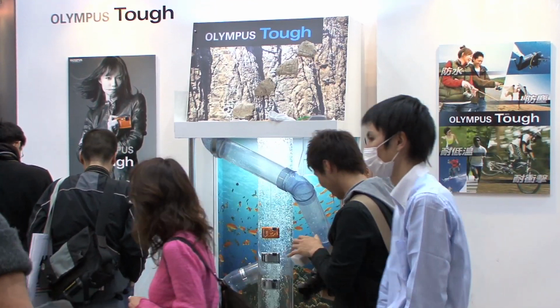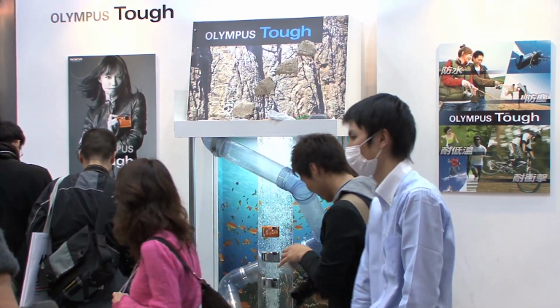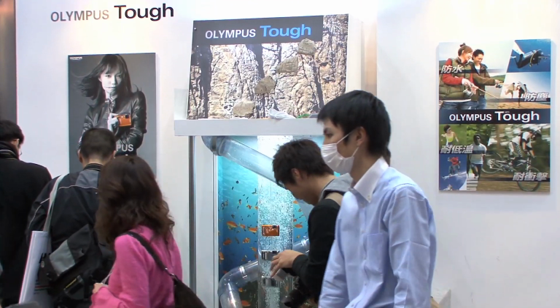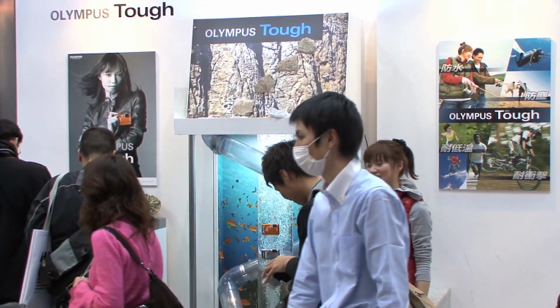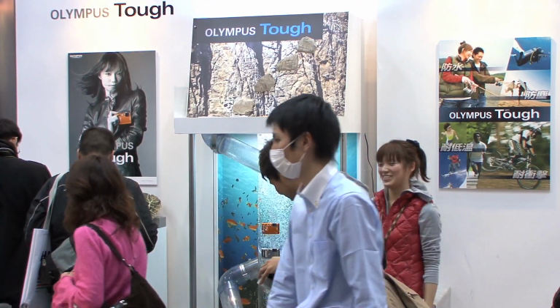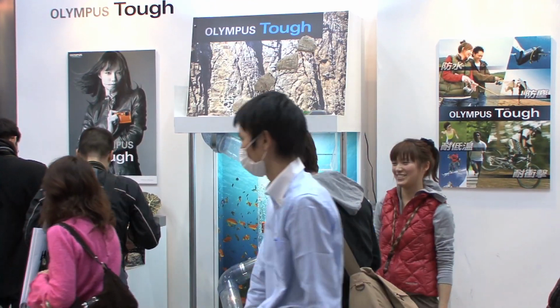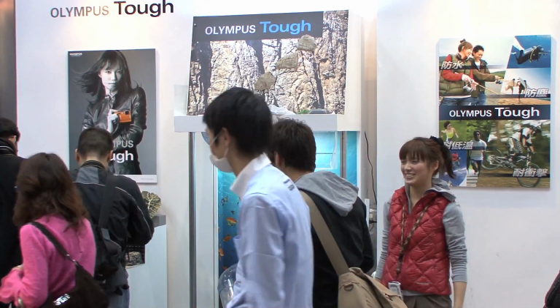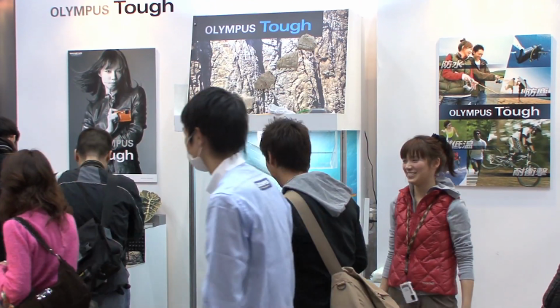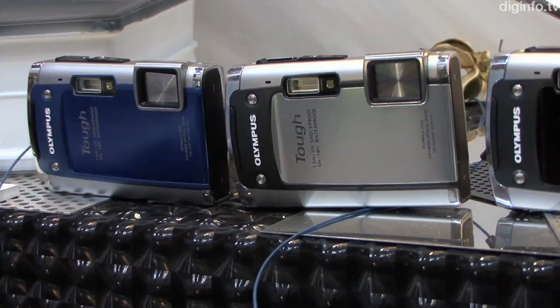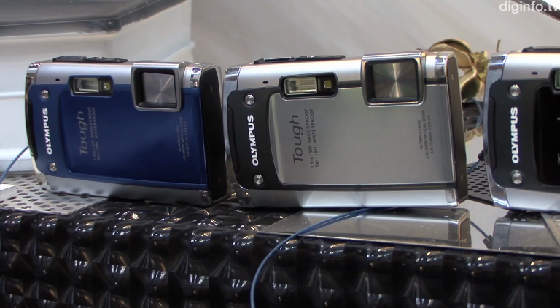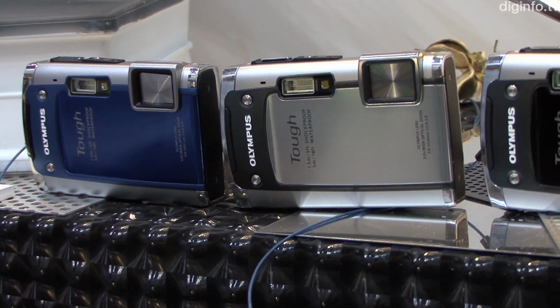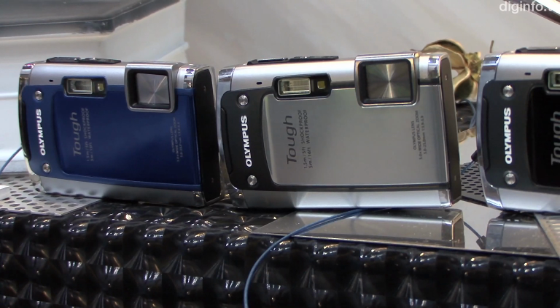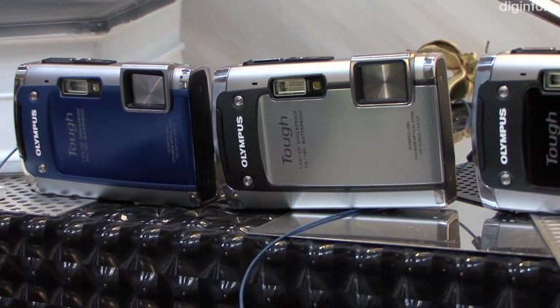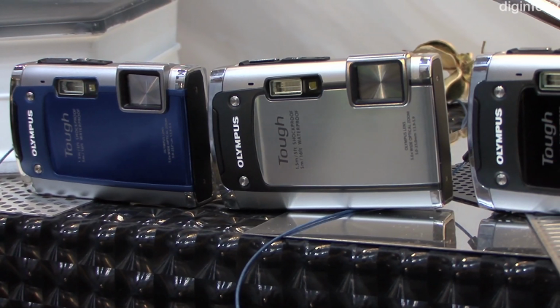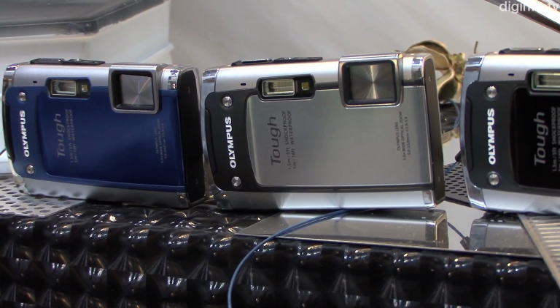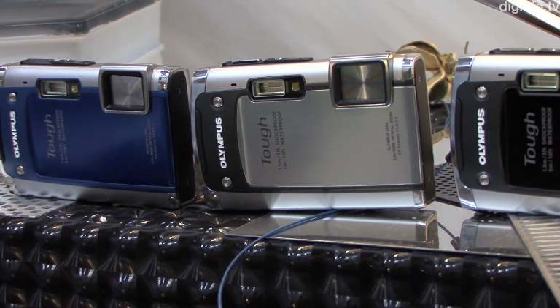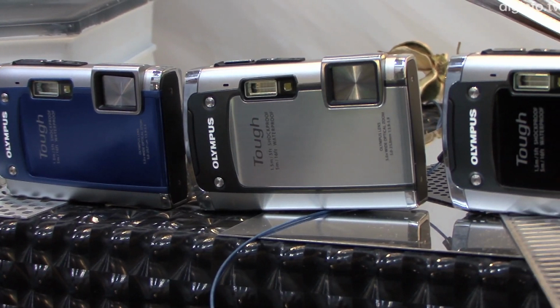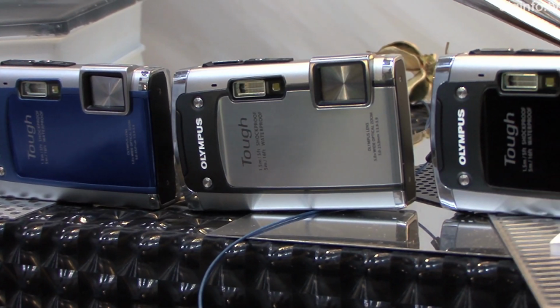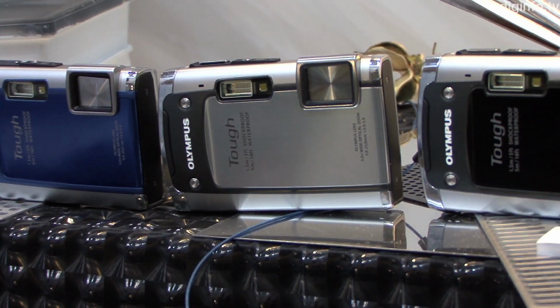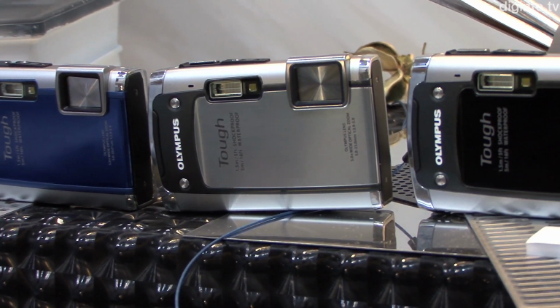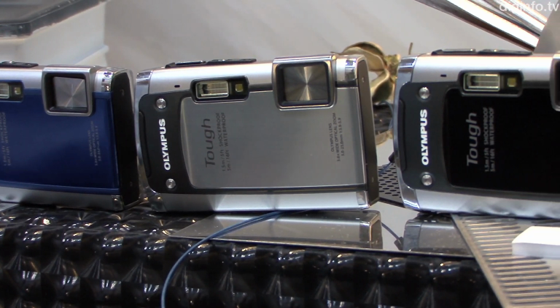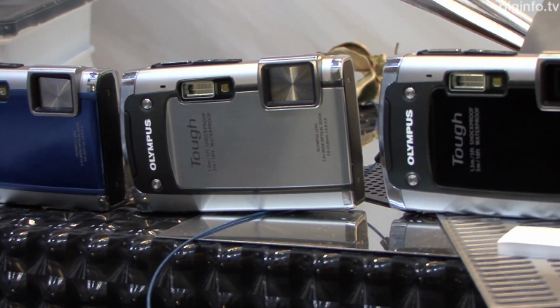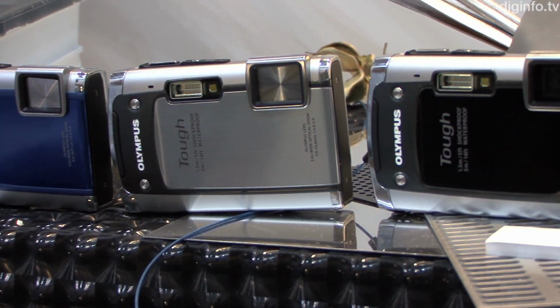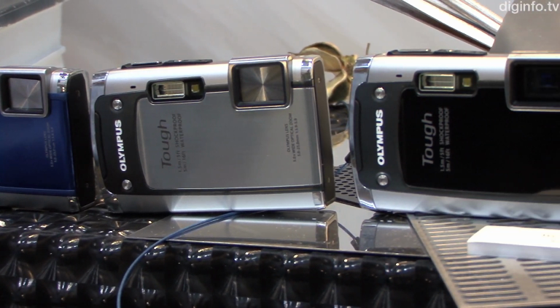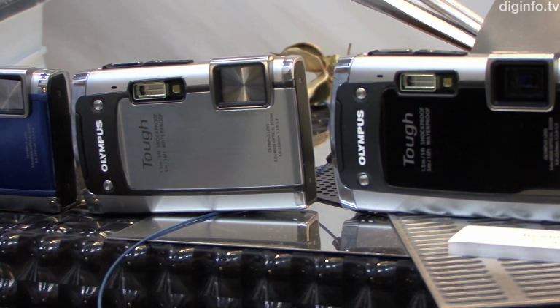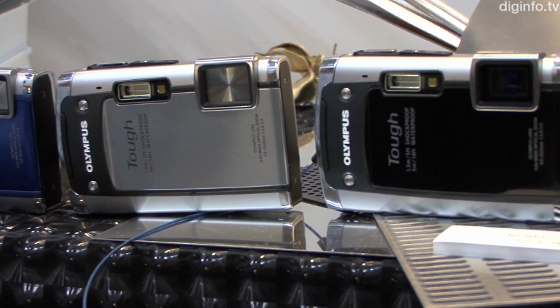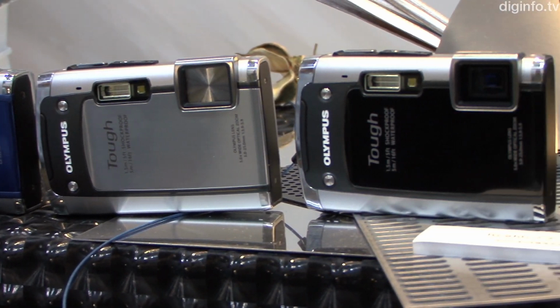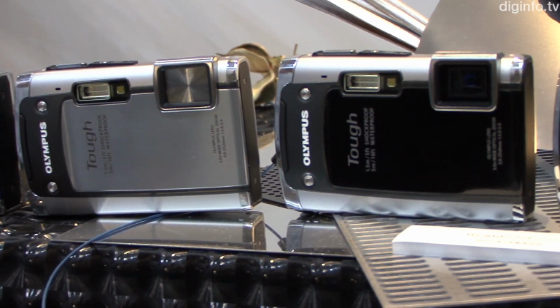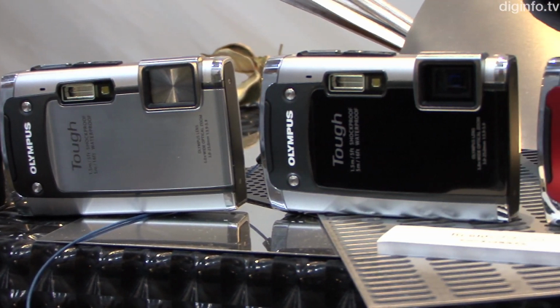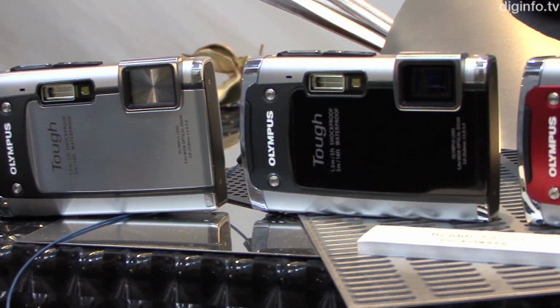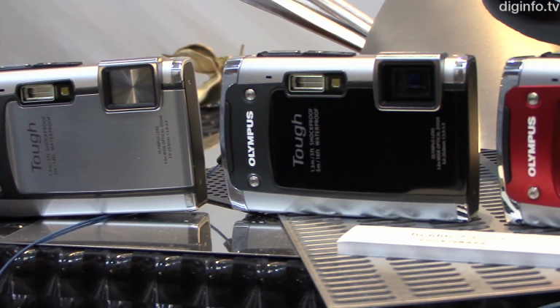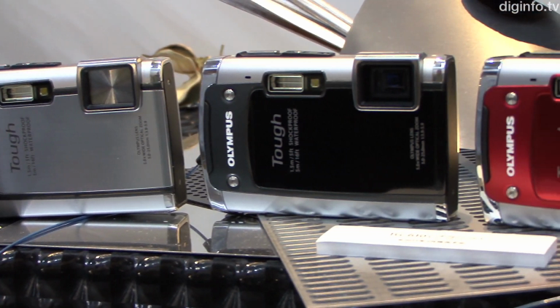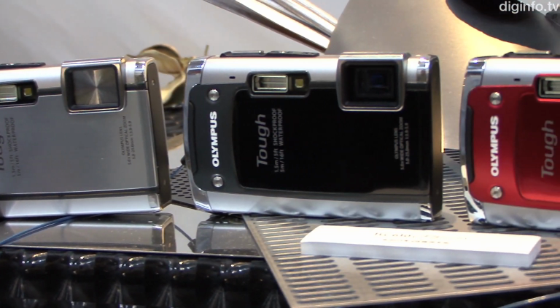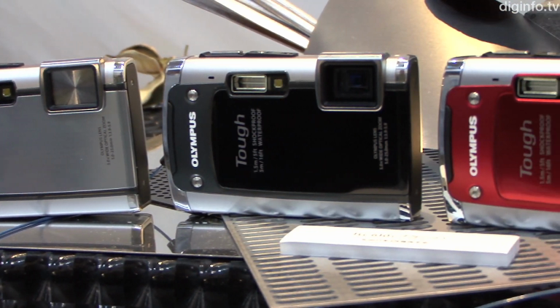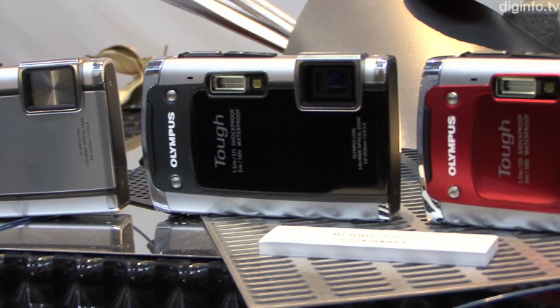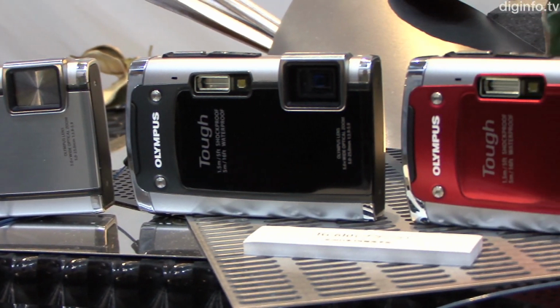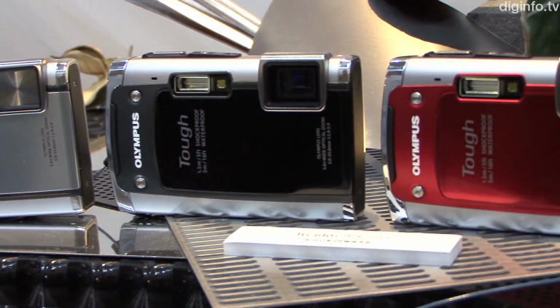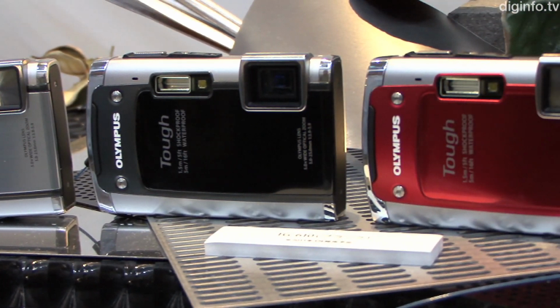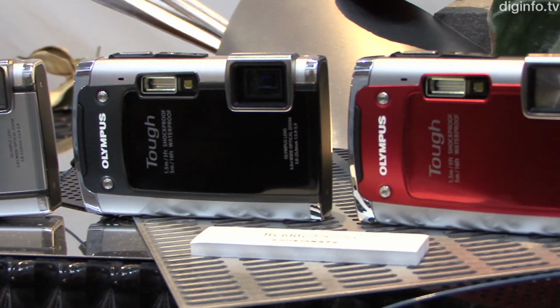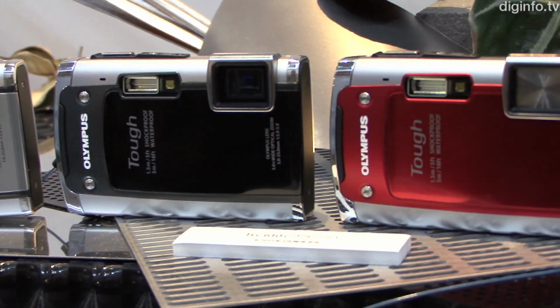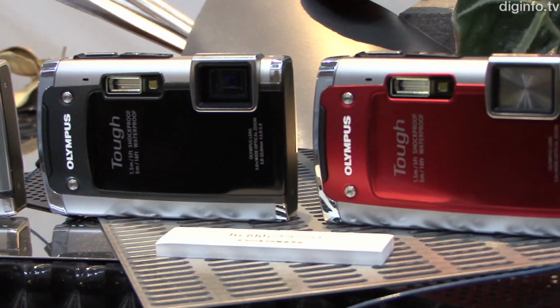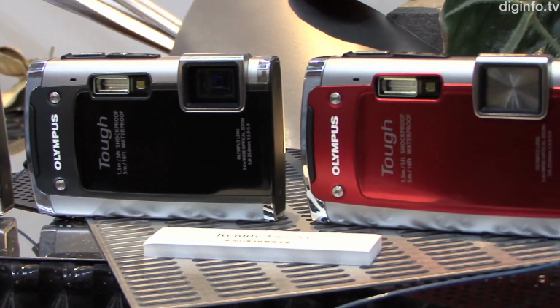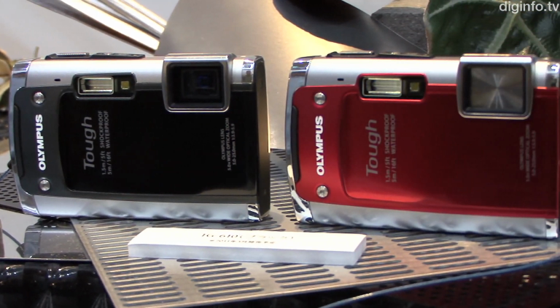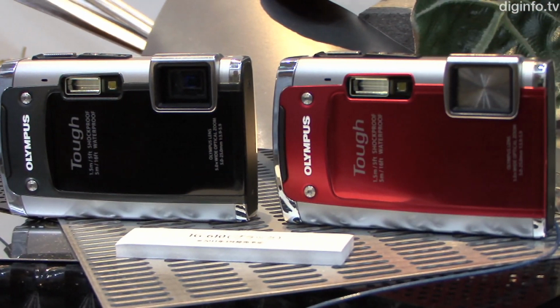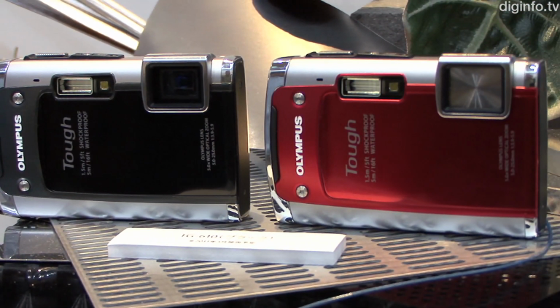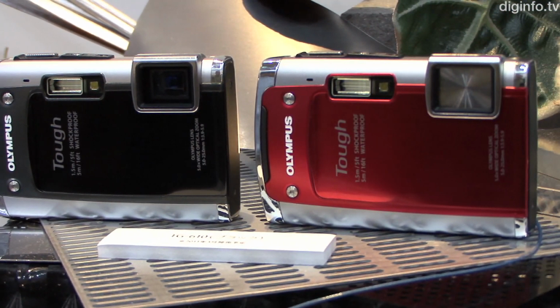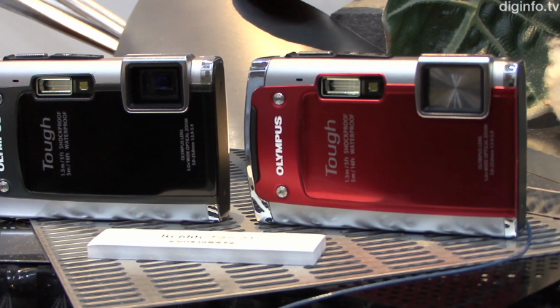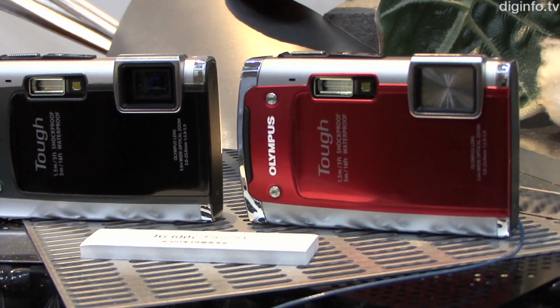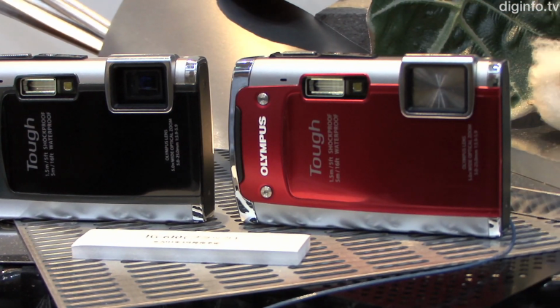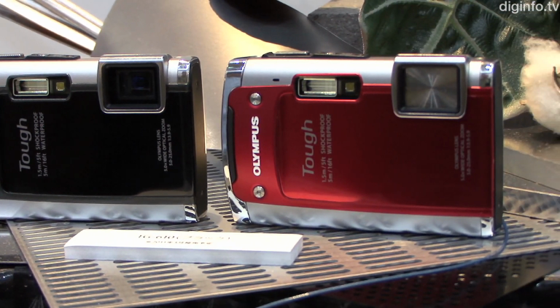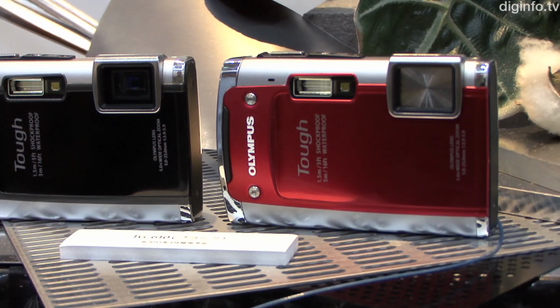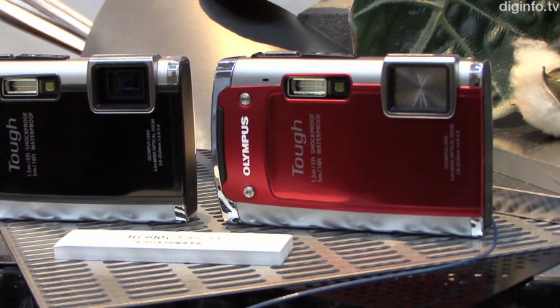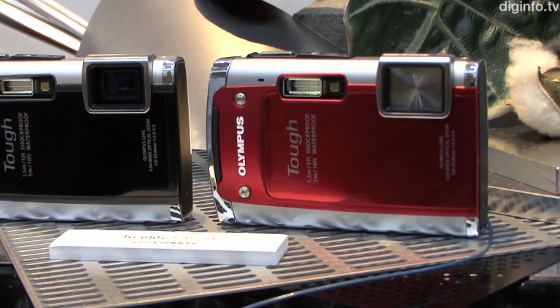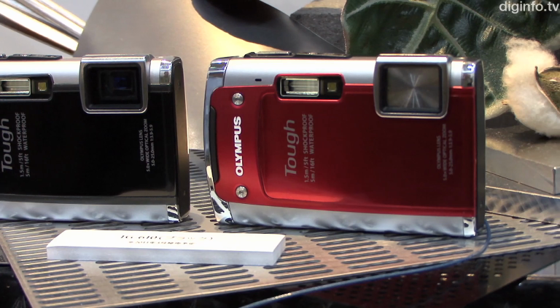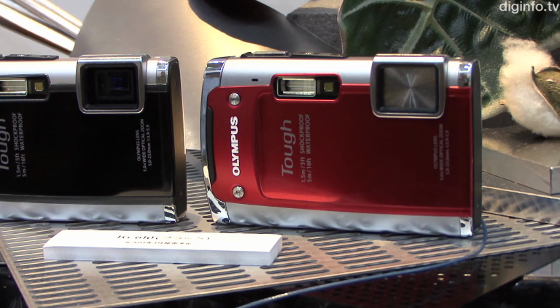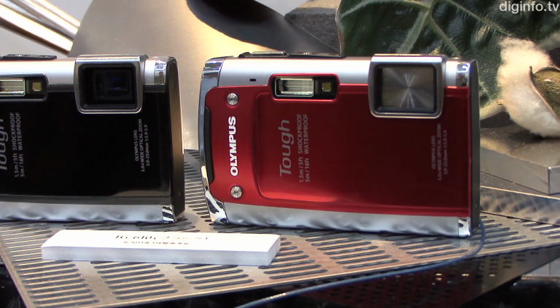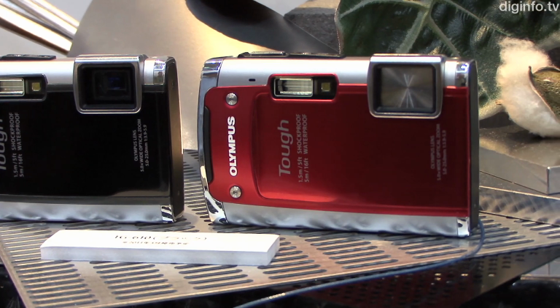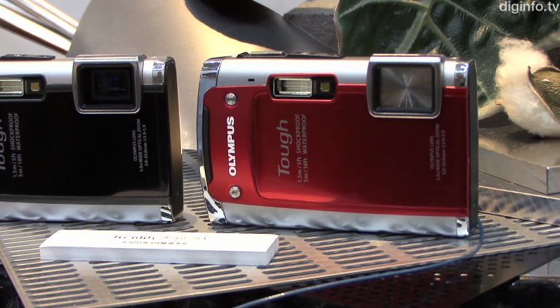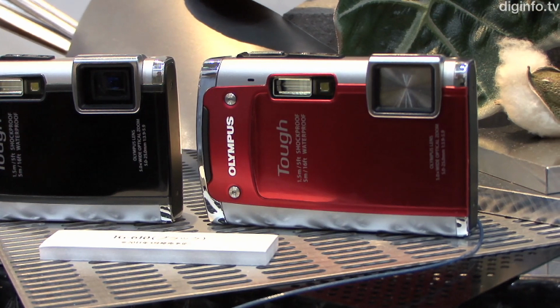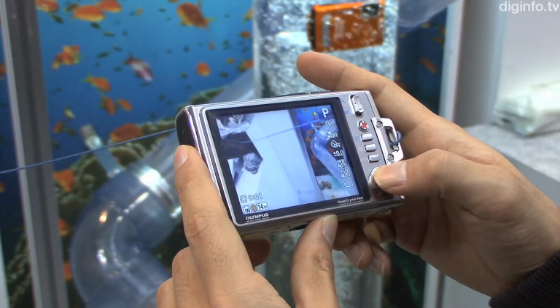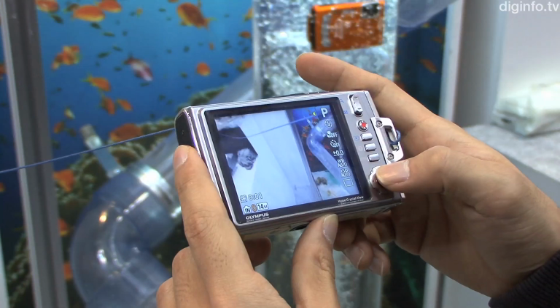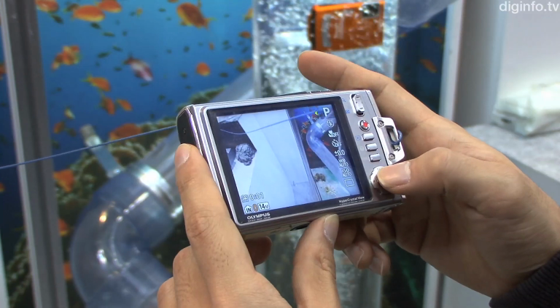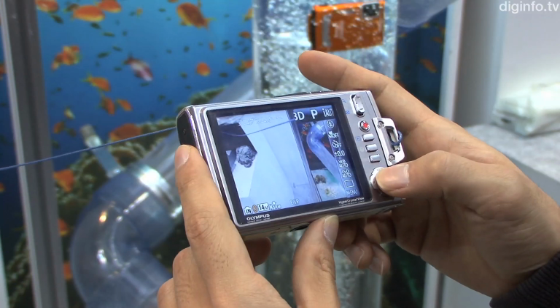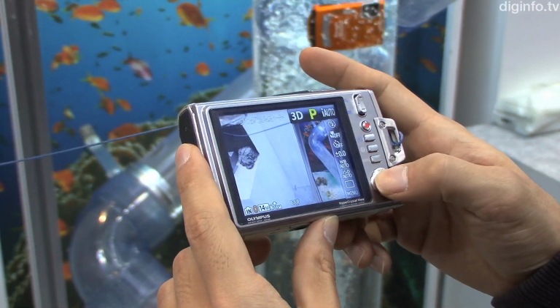At CP Plus, Olympus Imaging exhibited the Olympus TUF TG610, a compact digital camera for release in mid-March 2011.